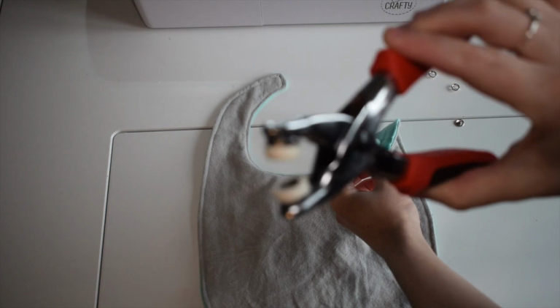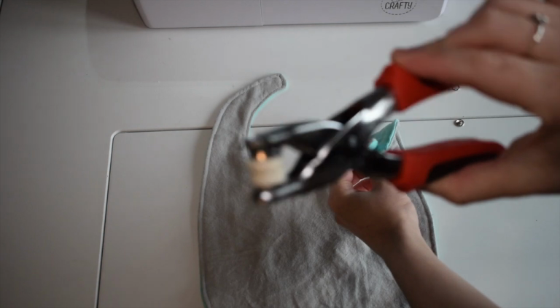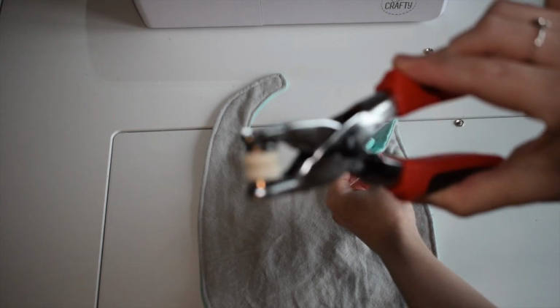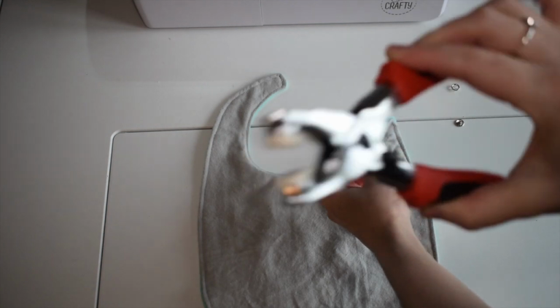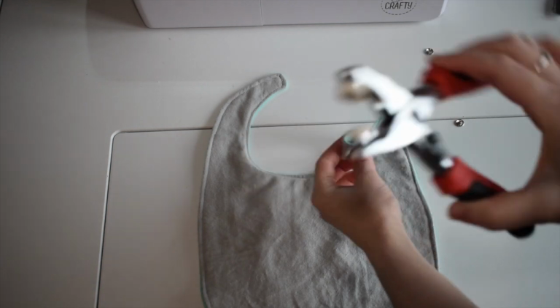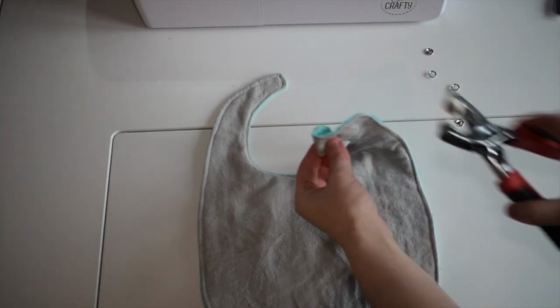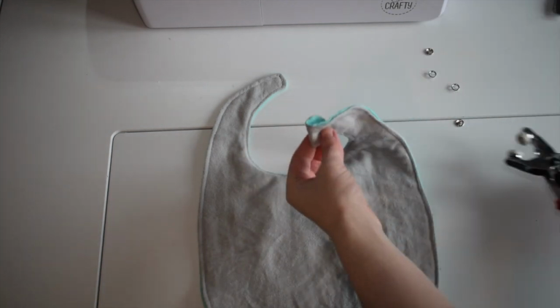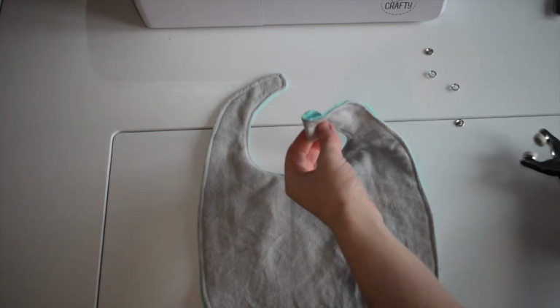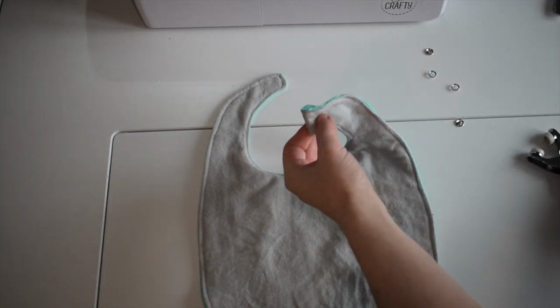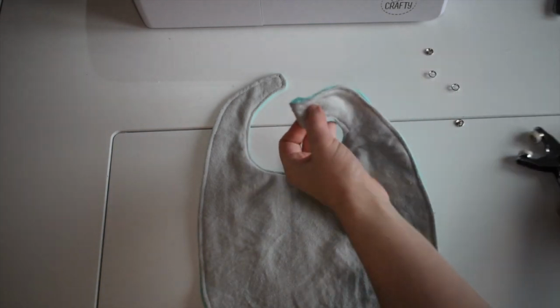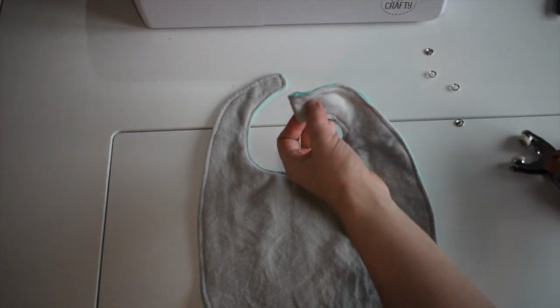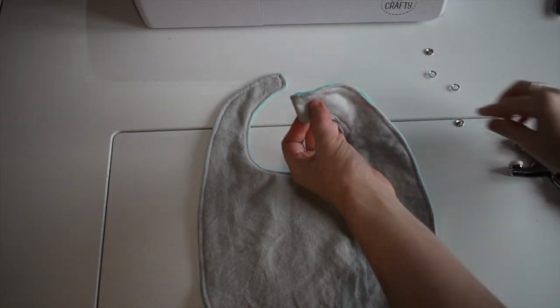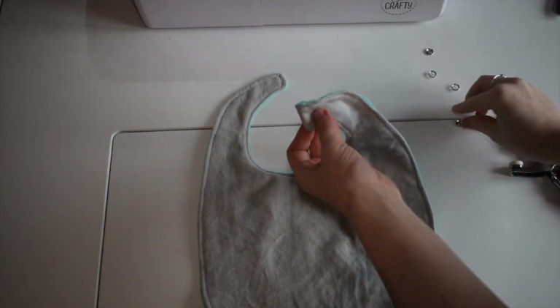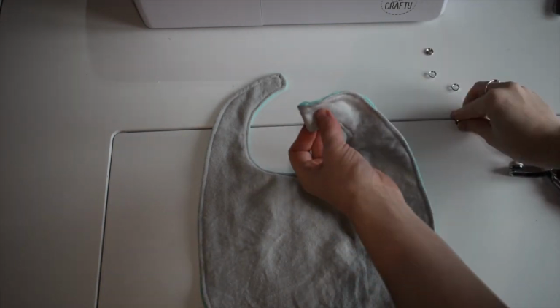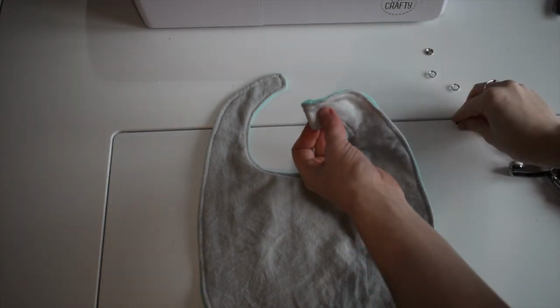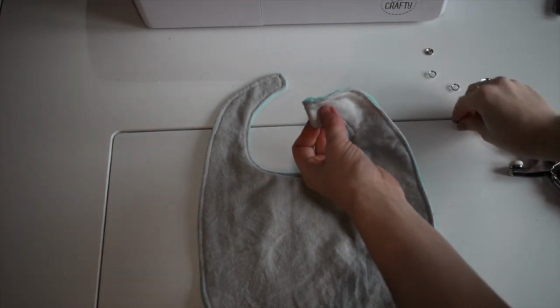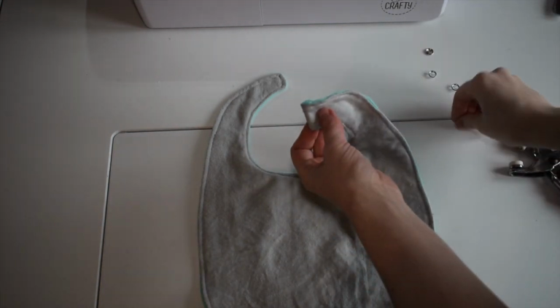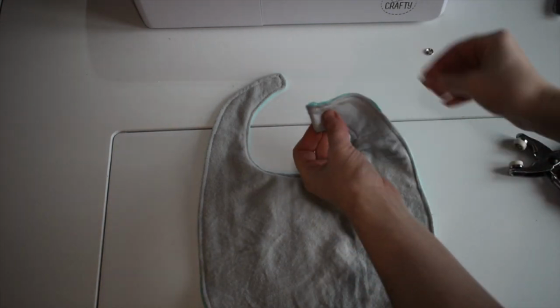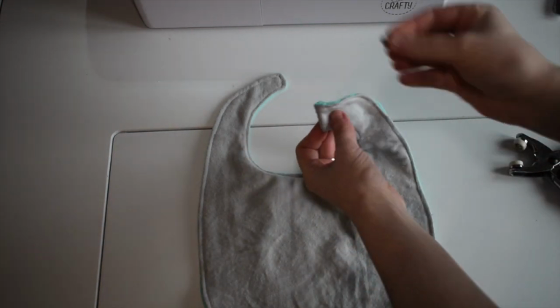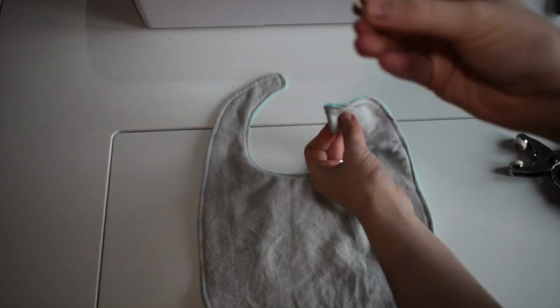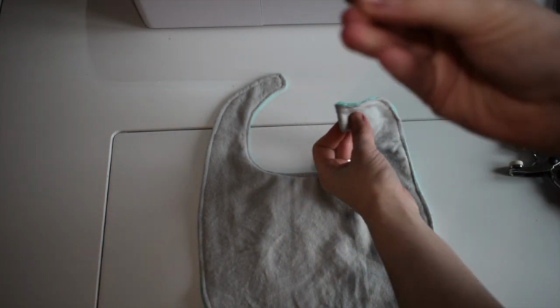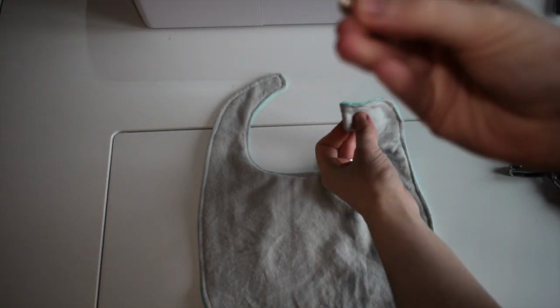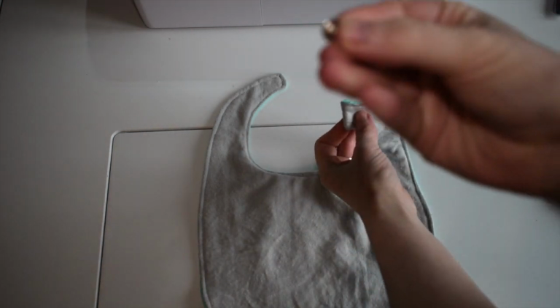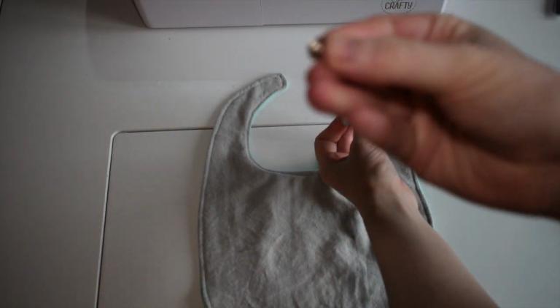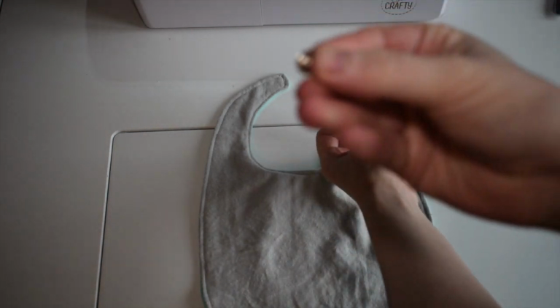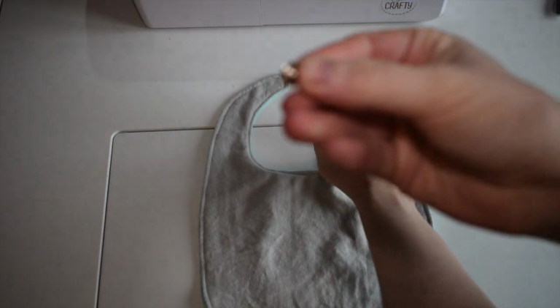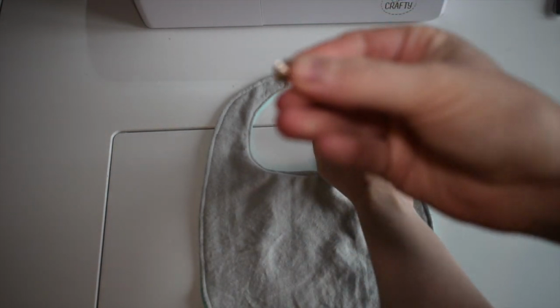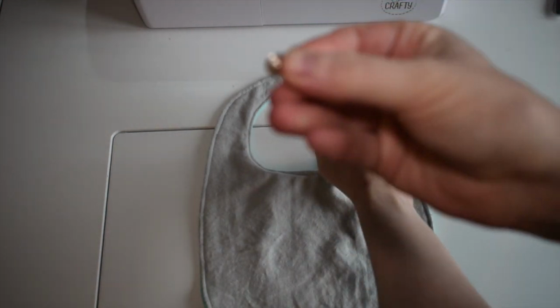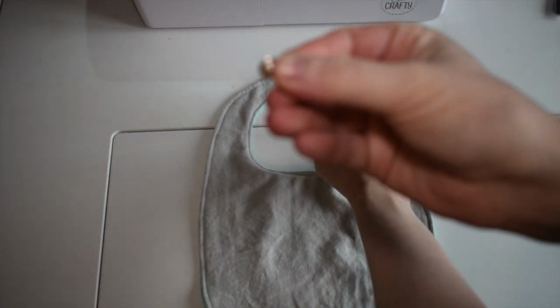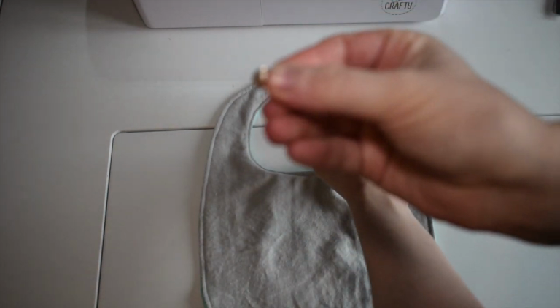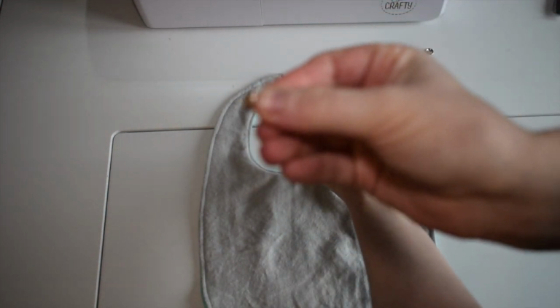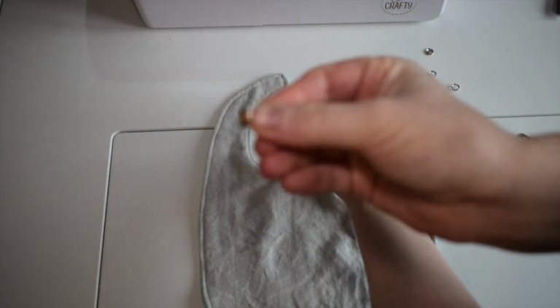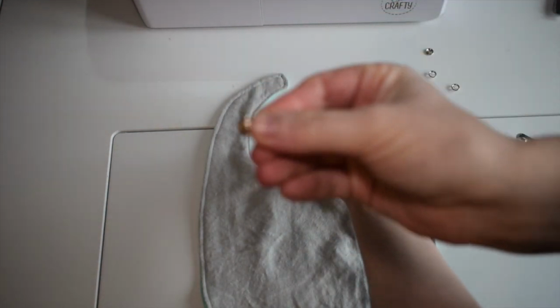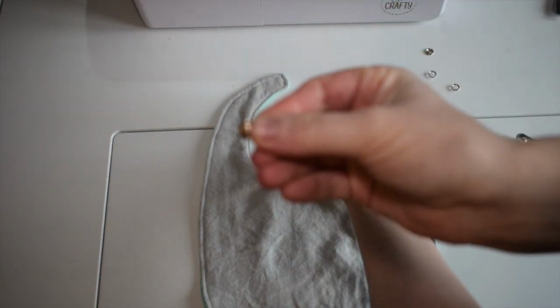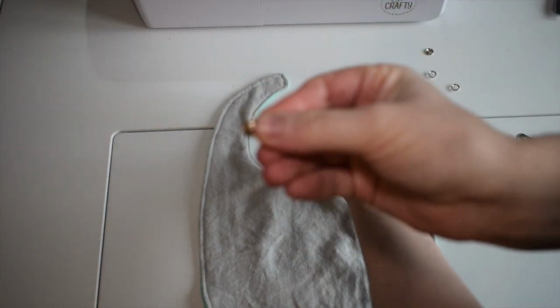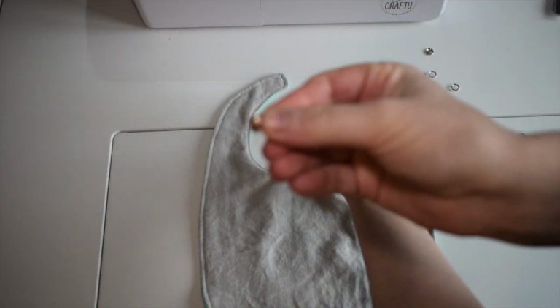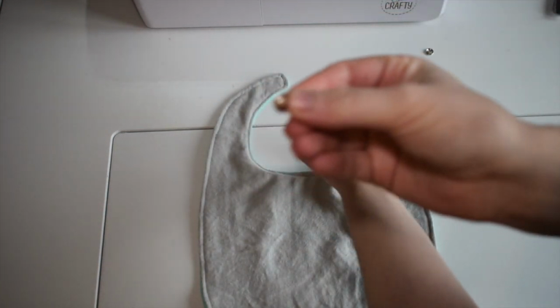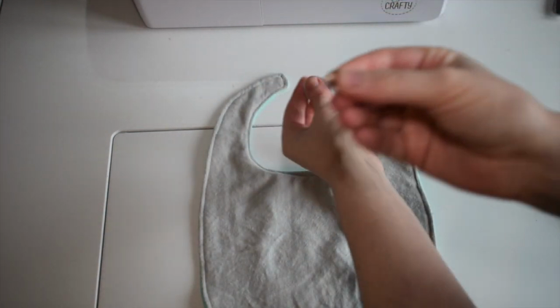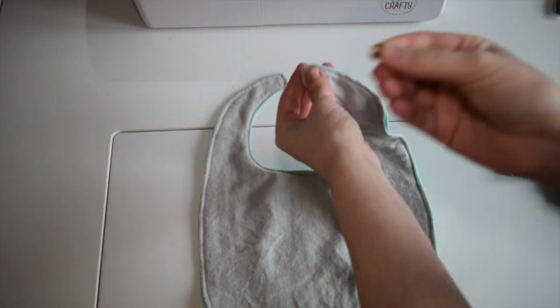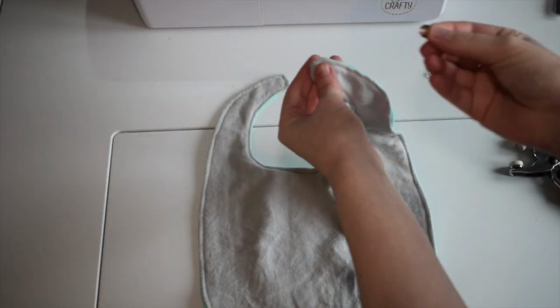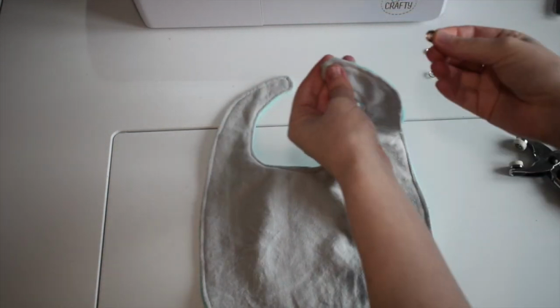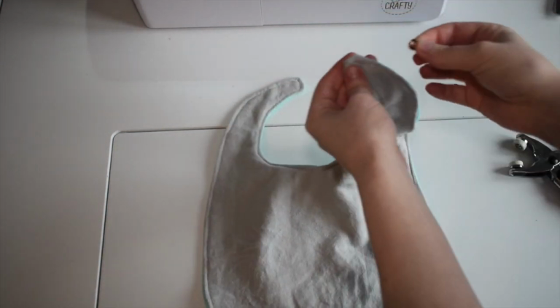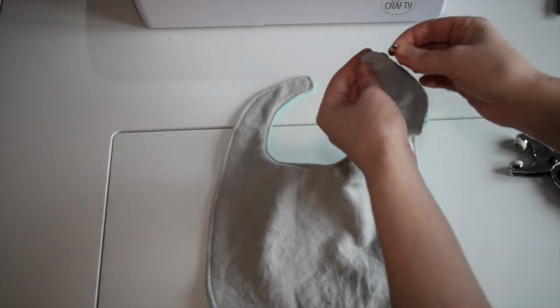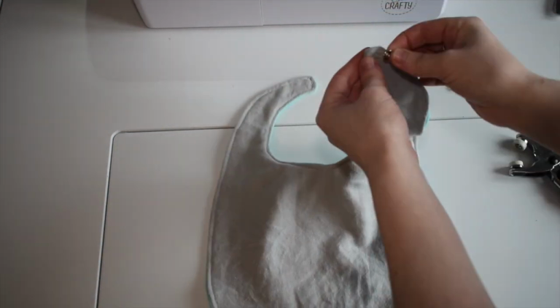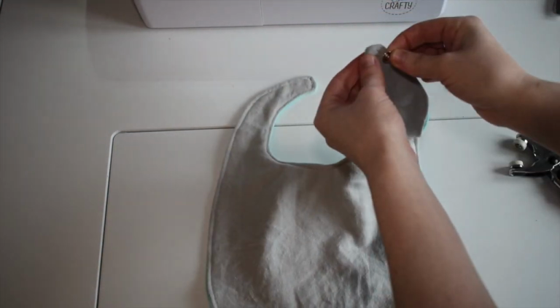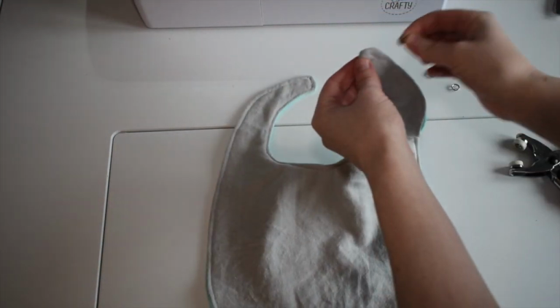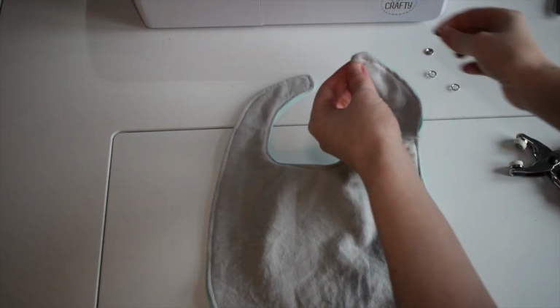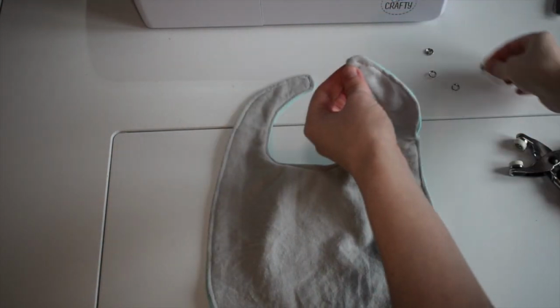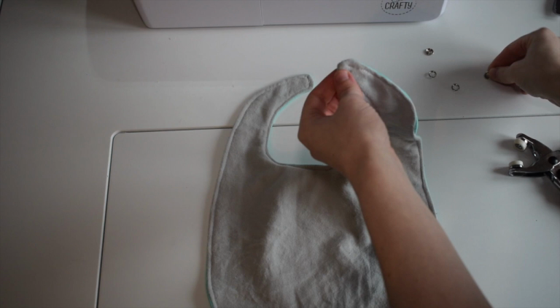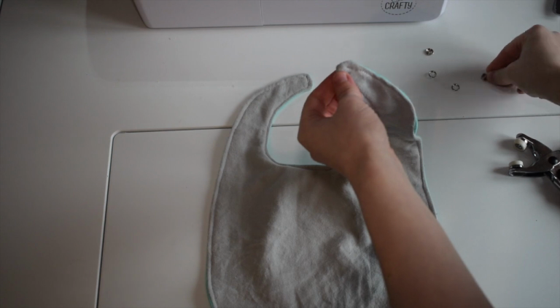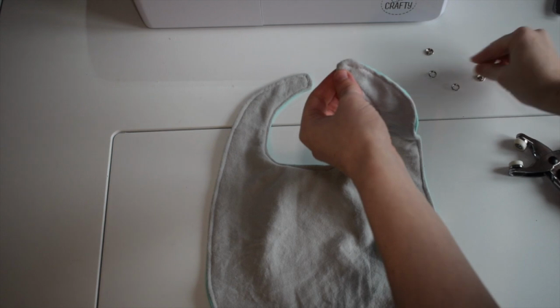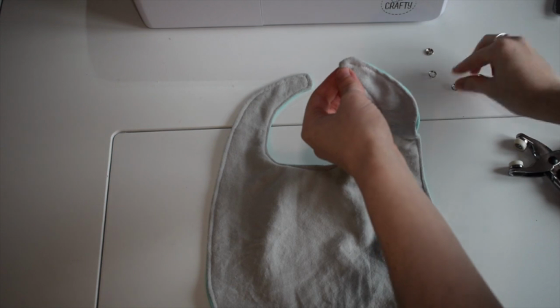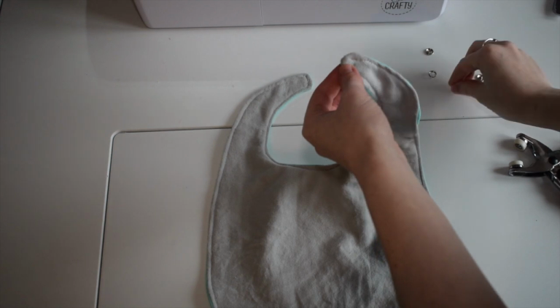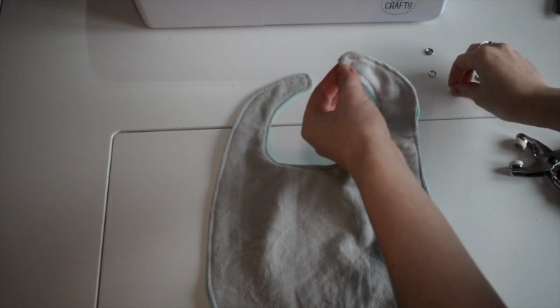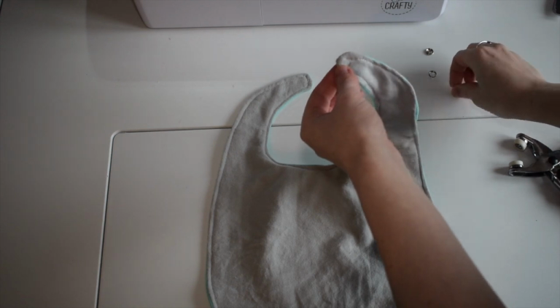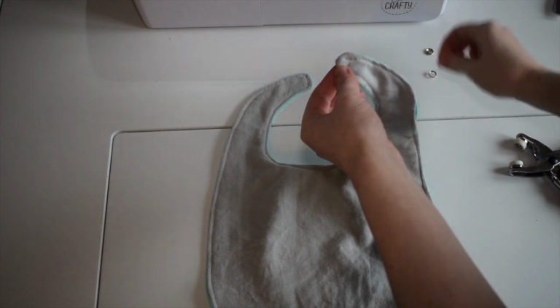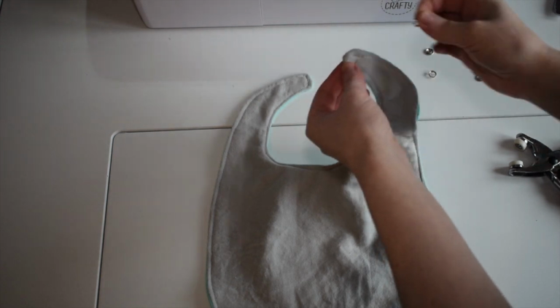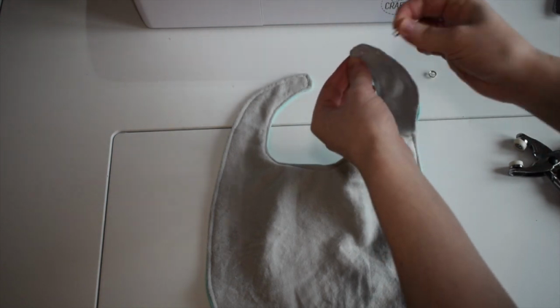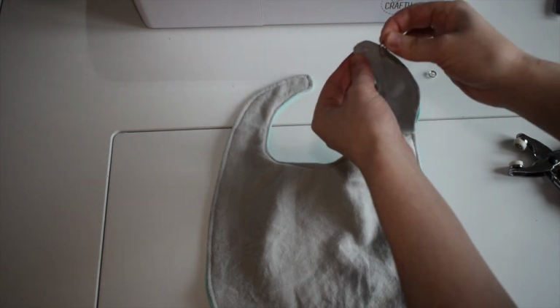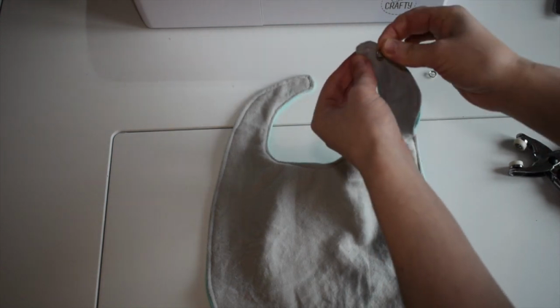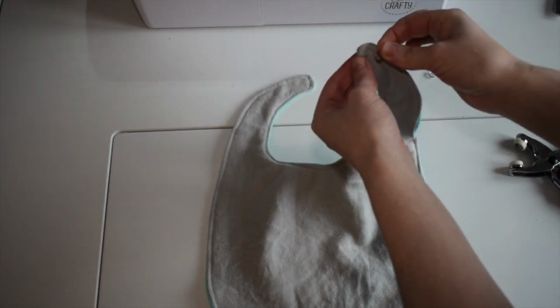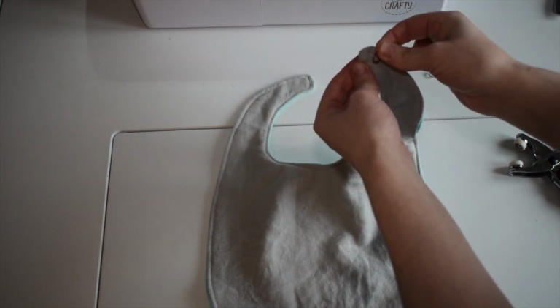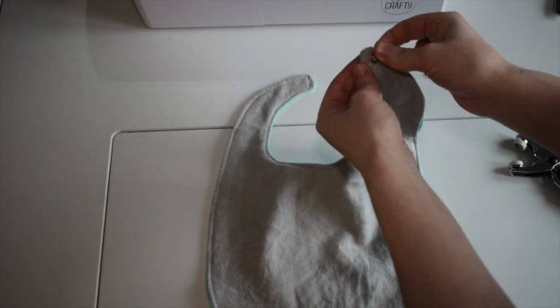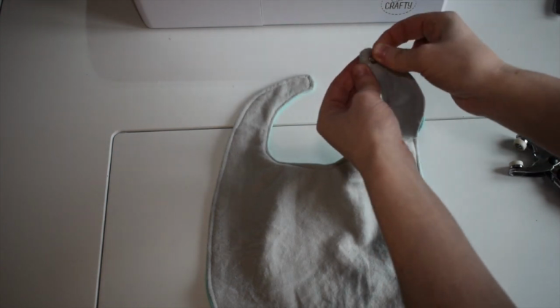Now the bib is sewn, we can now attach the snapping button to the top of the bib.